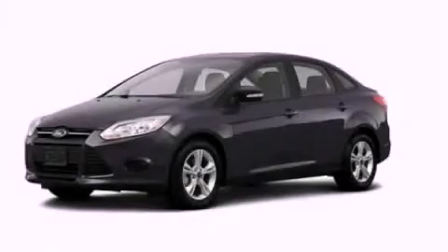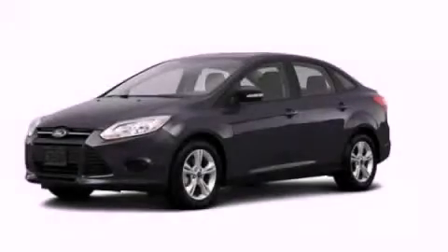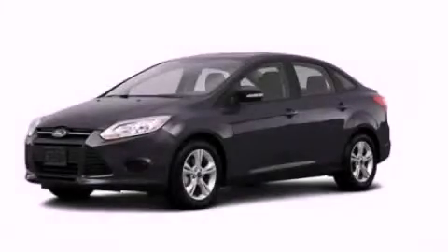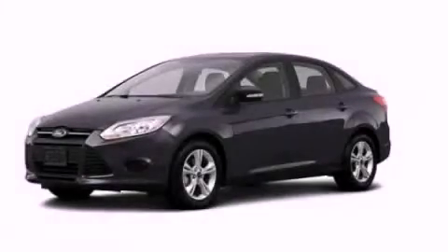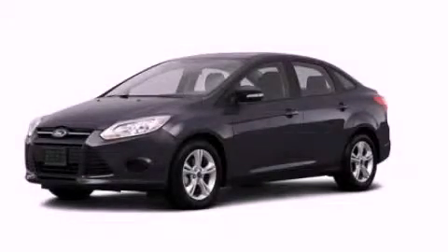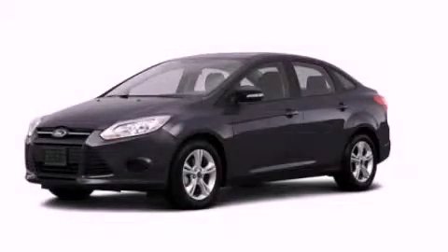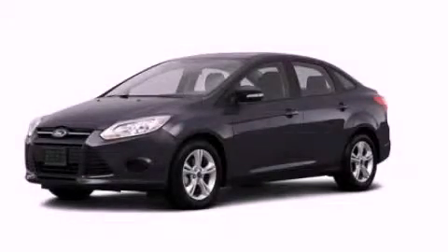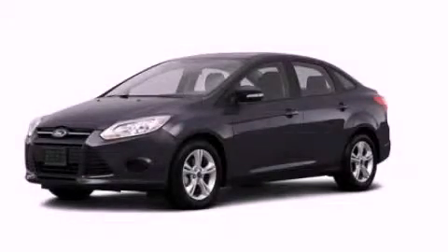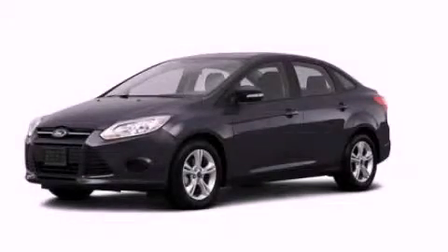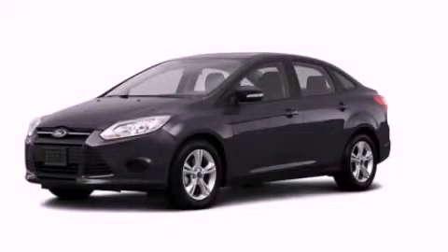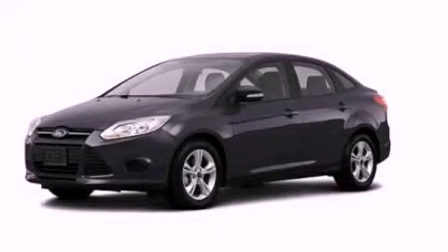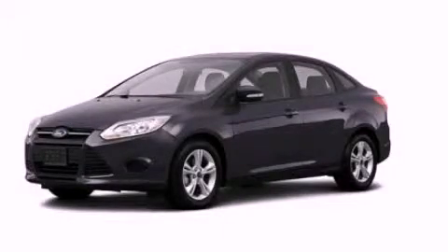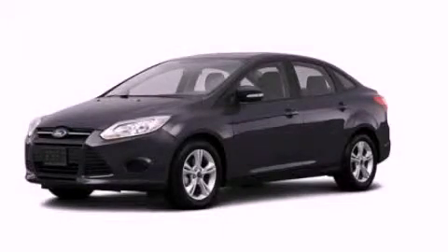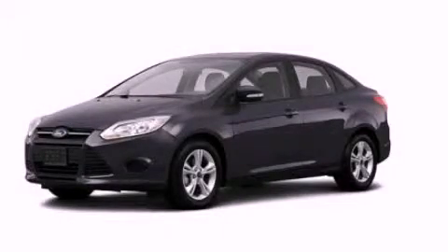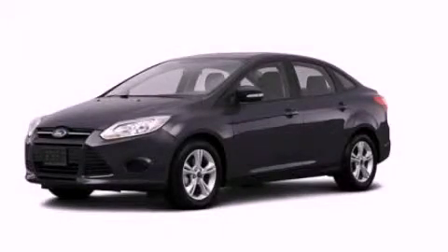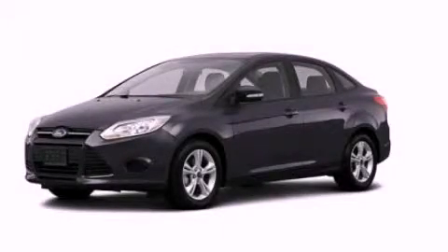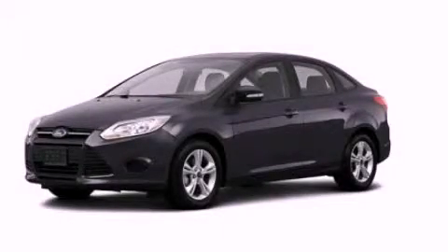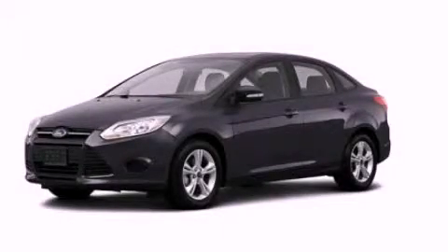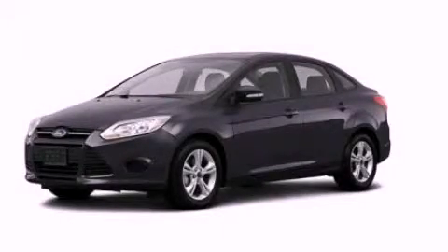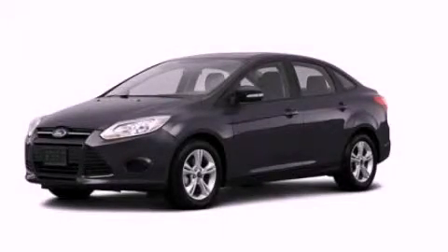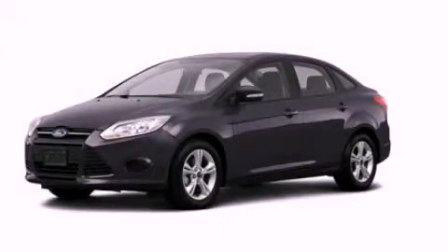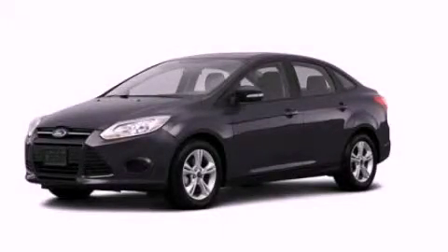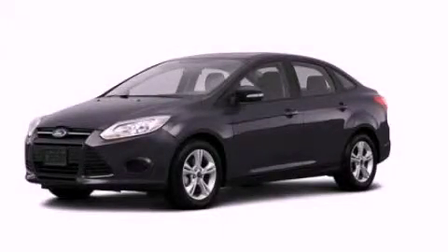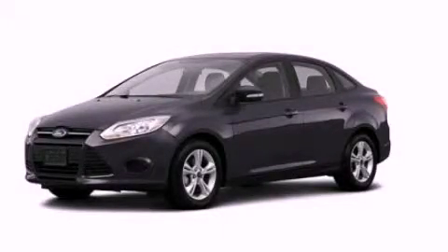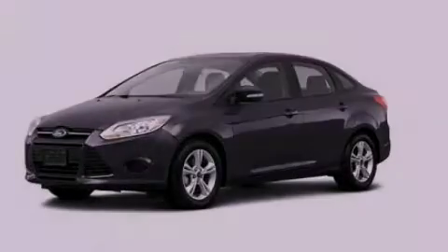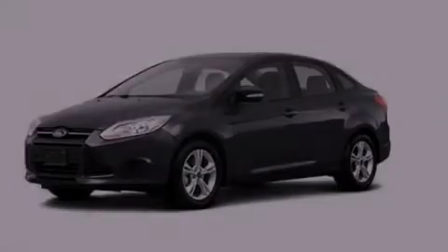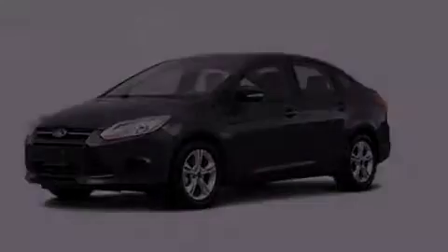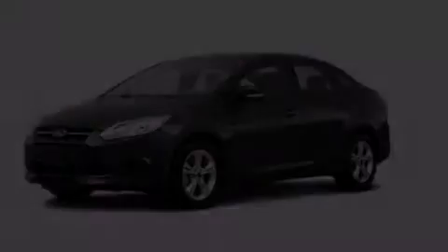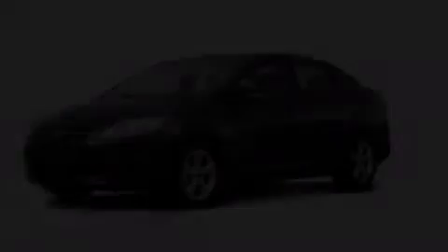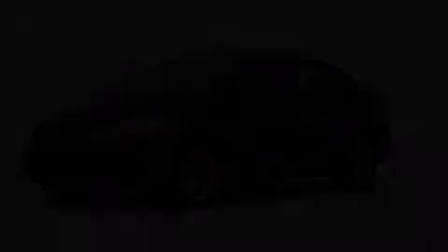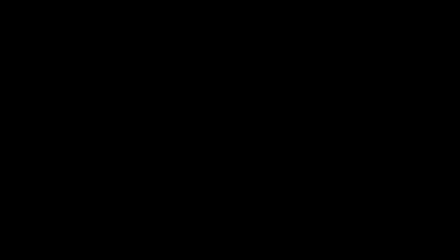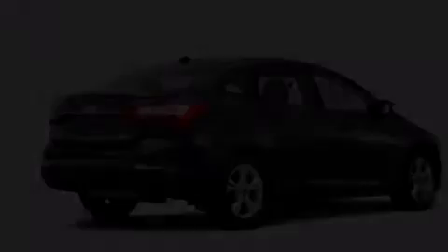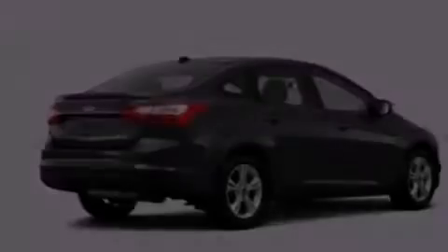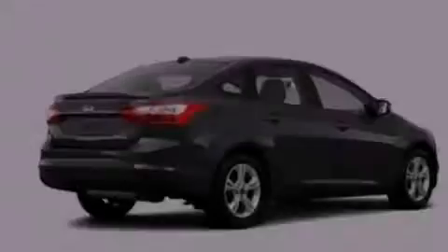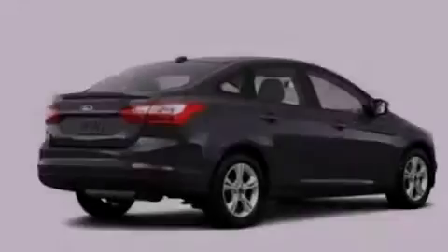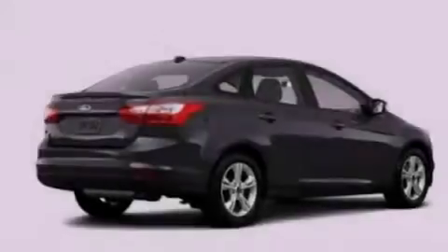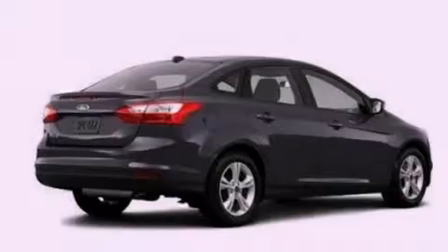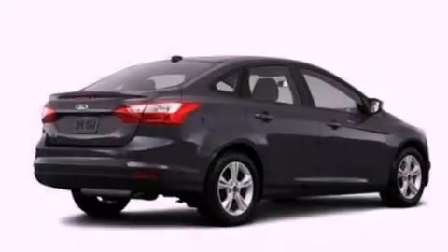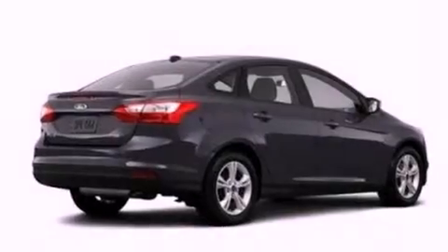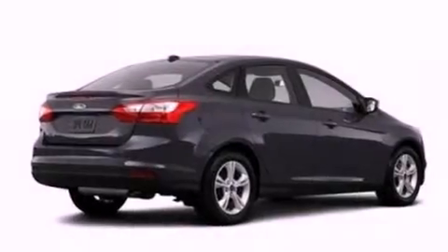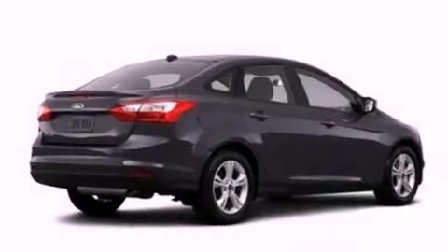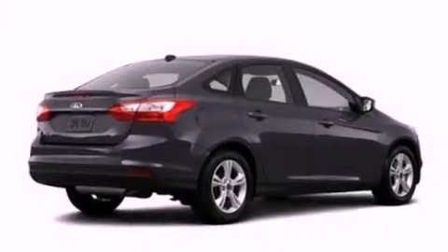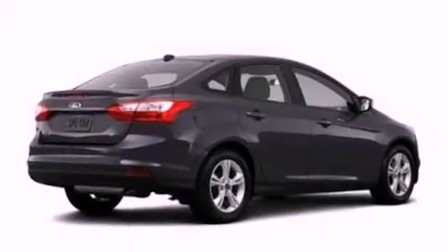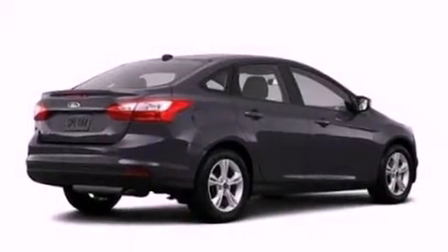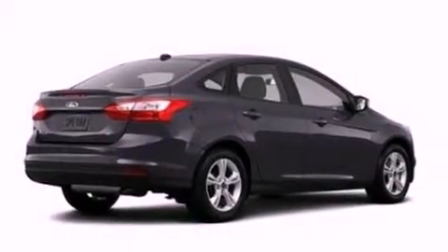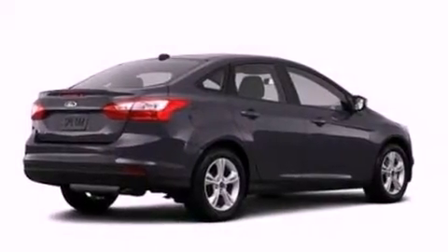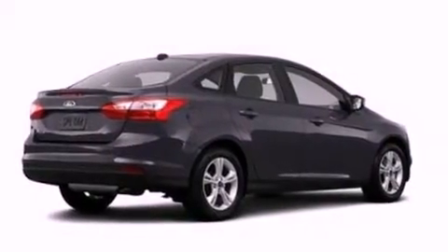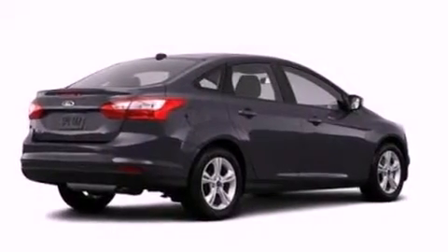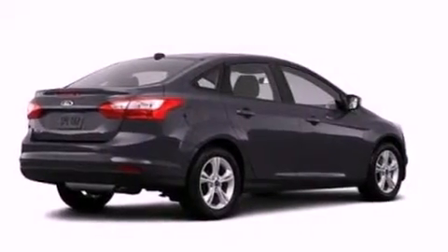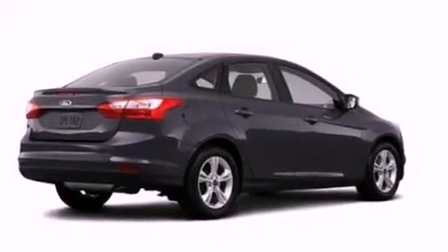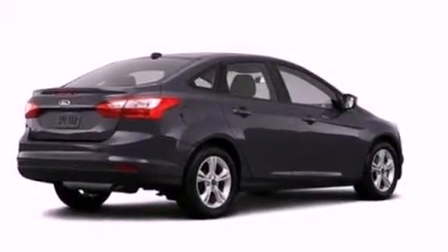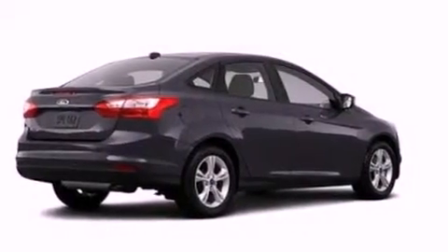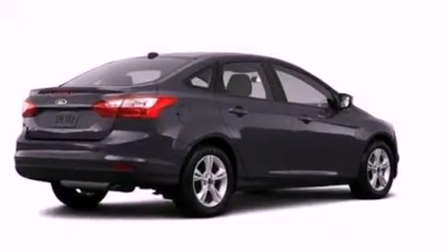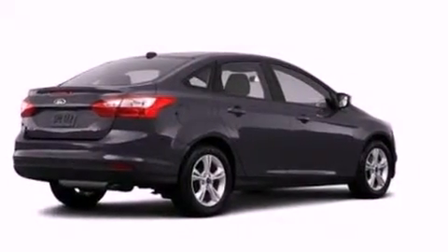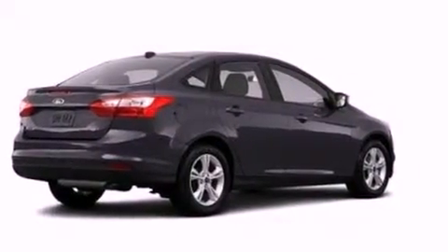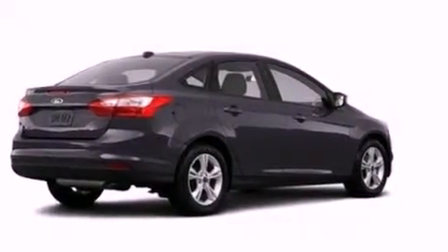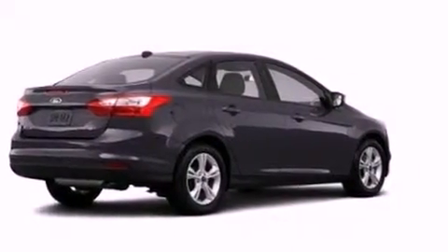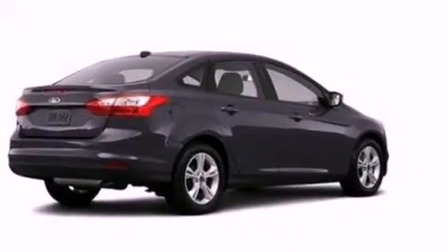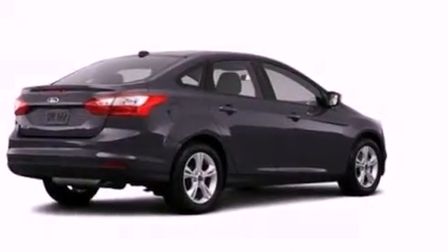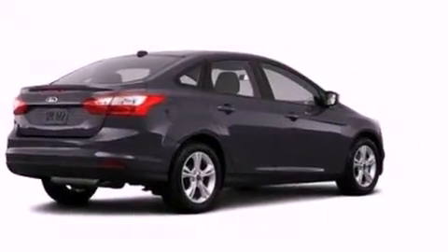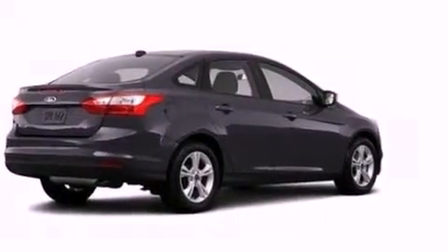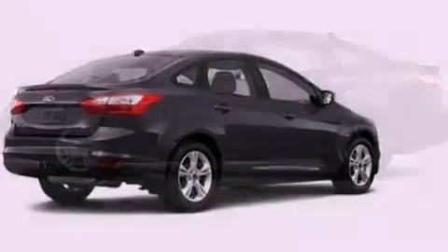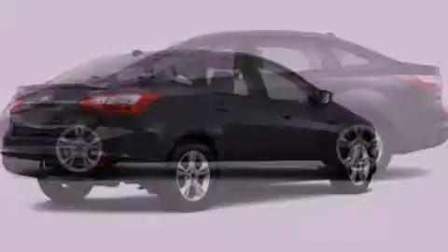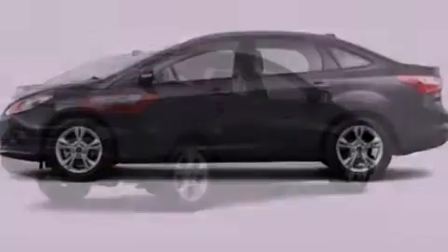This is a brand-new 2013 Ford Focus. It has a 2.0-liter four-cylinder engine and a manual transmission.